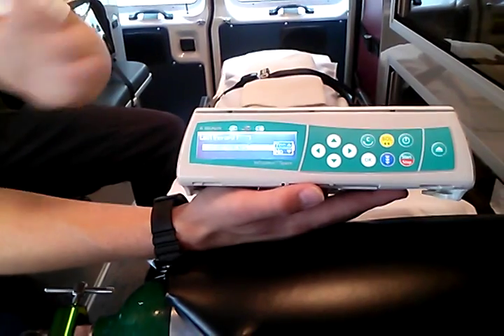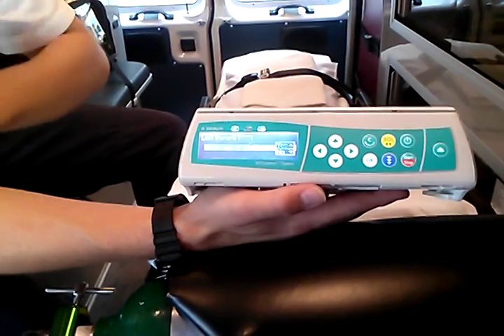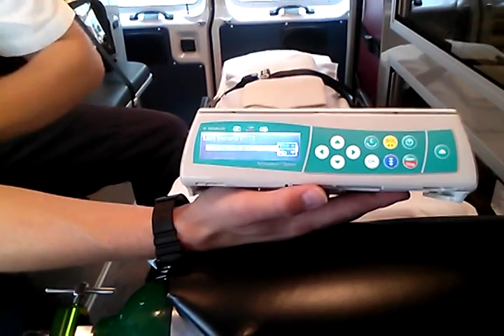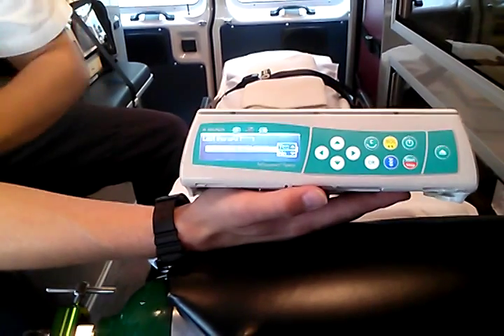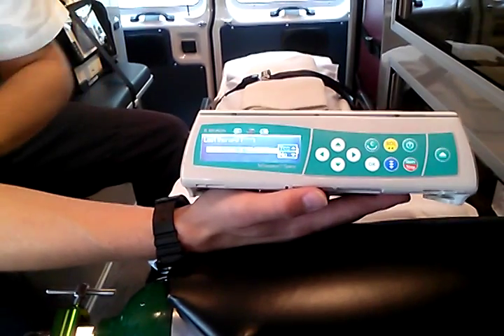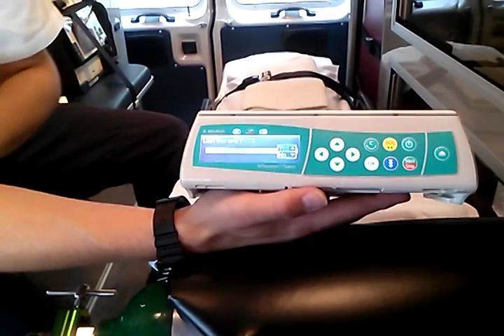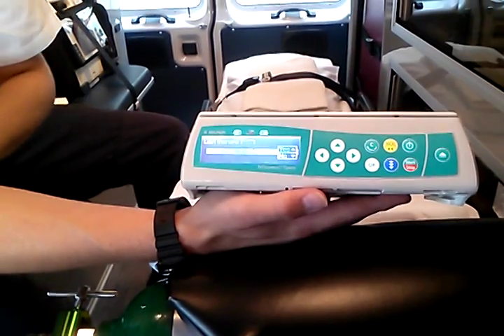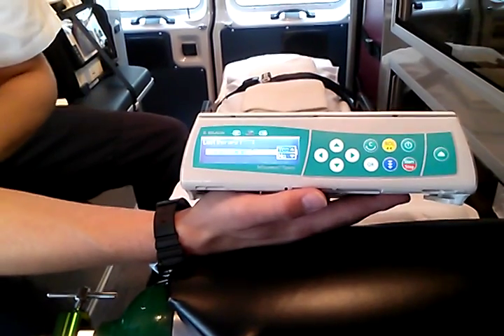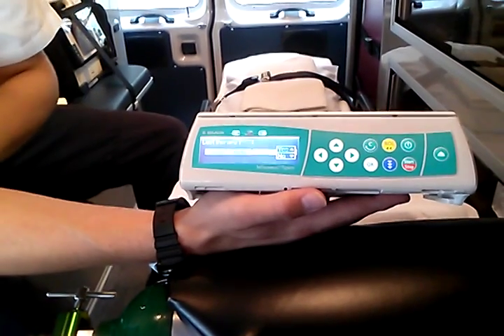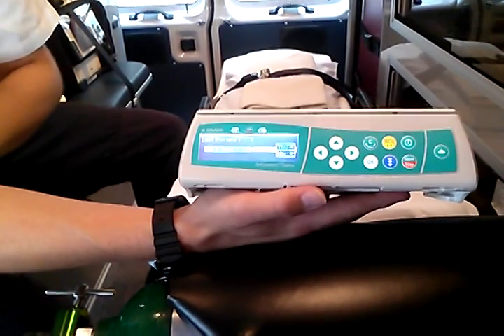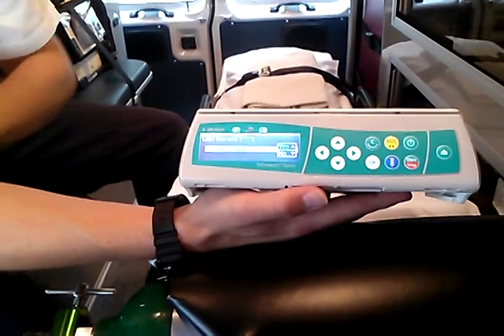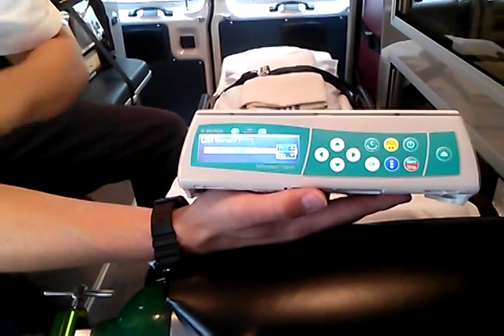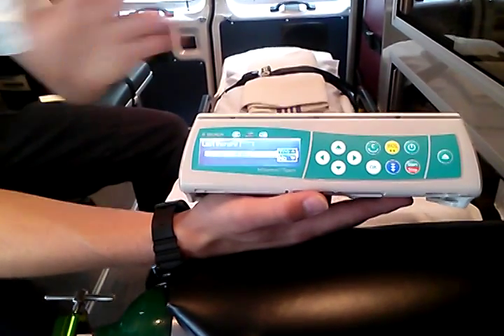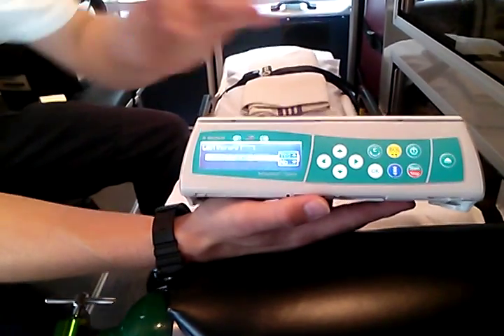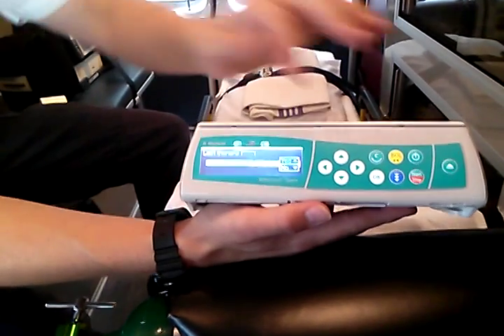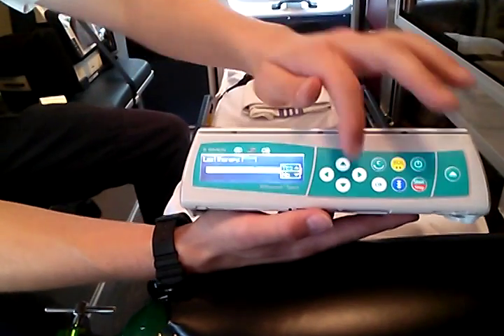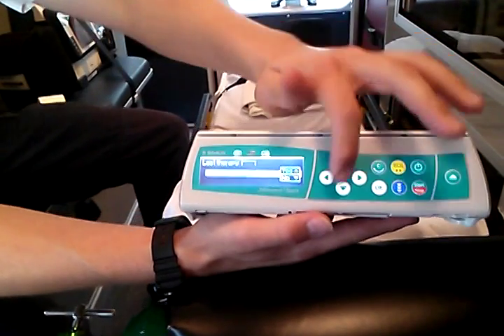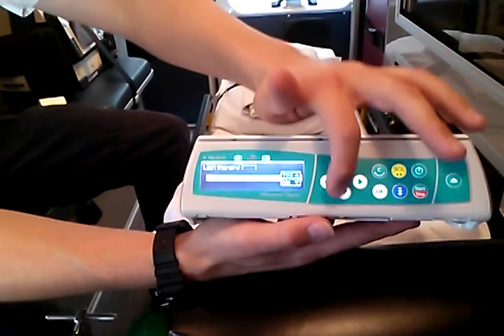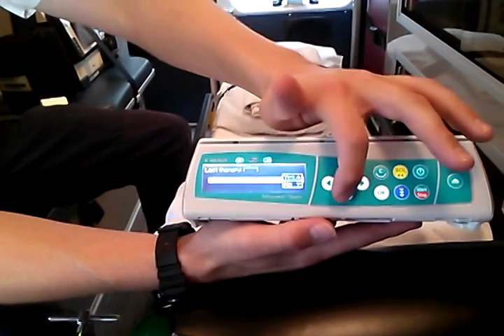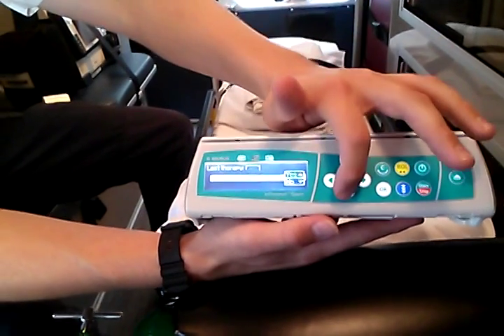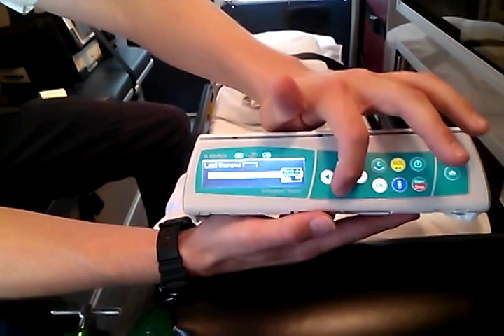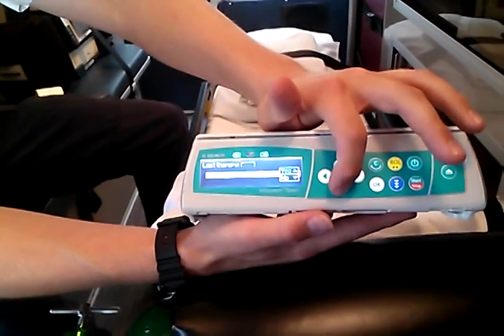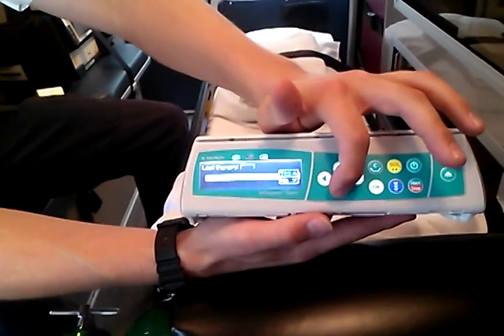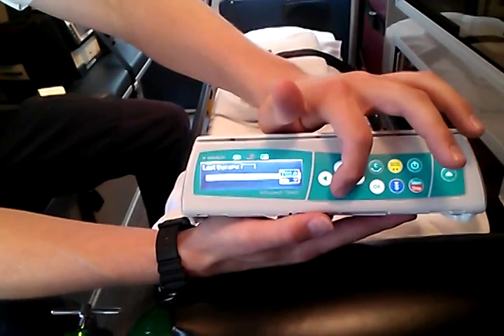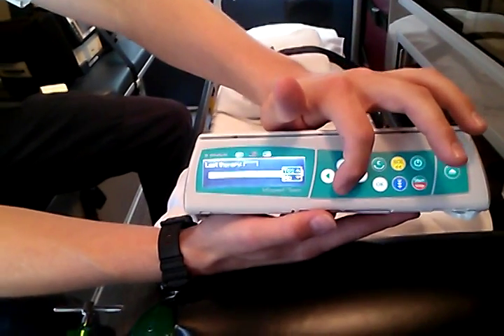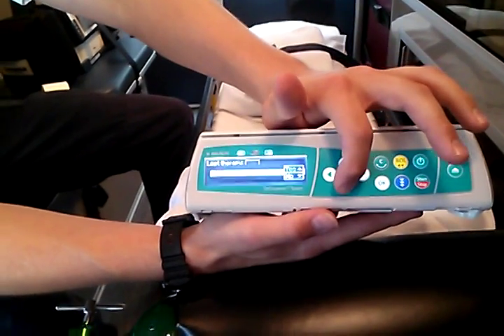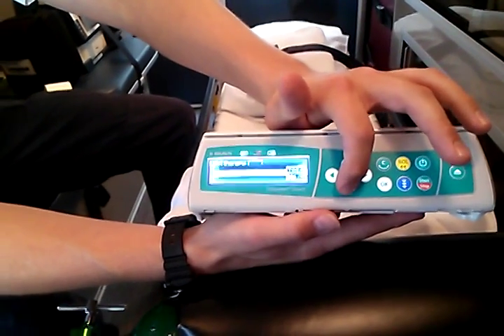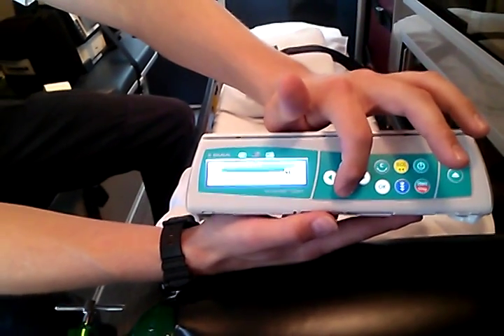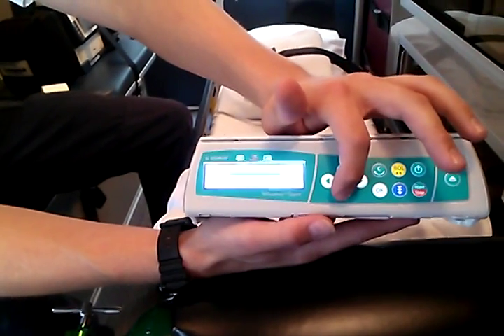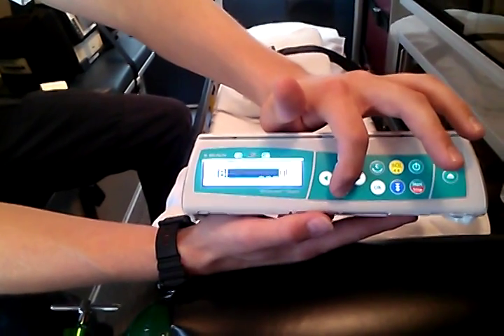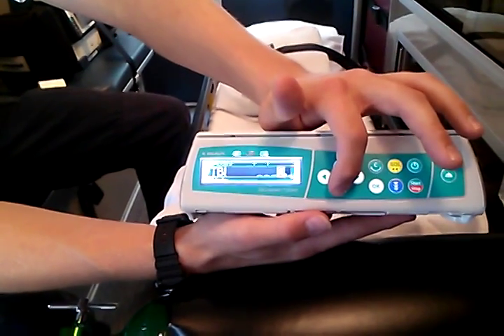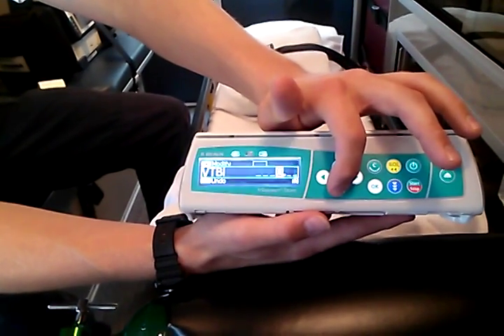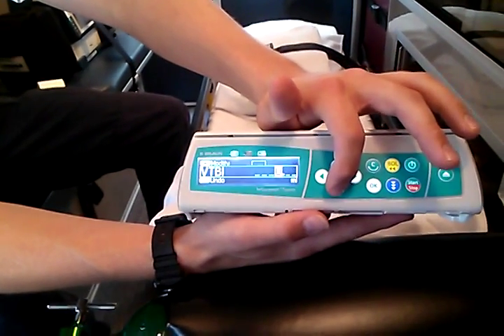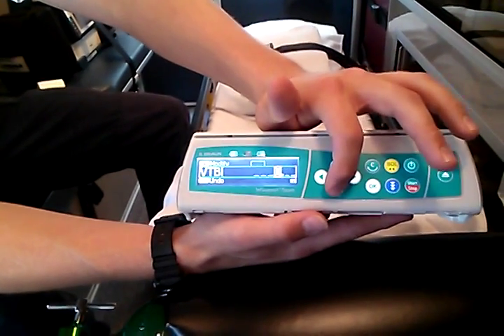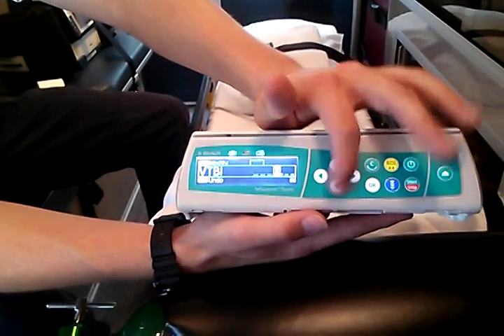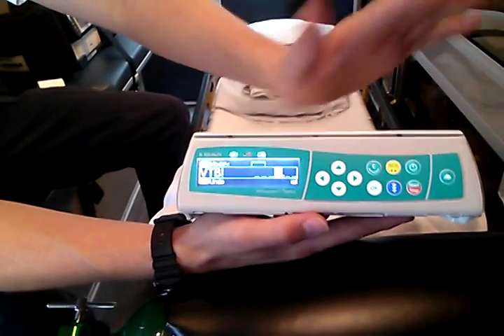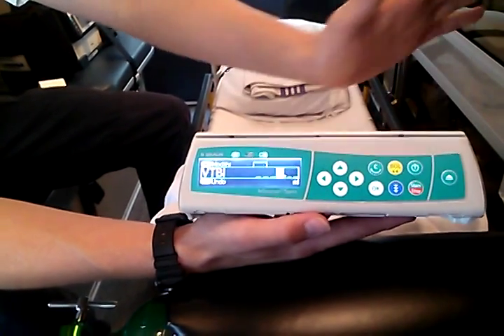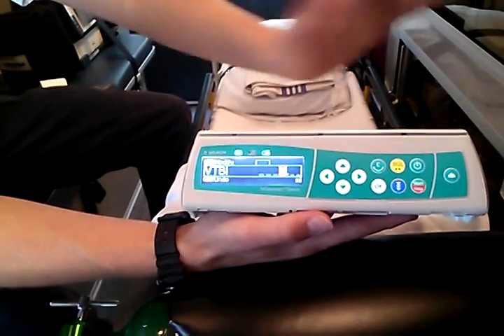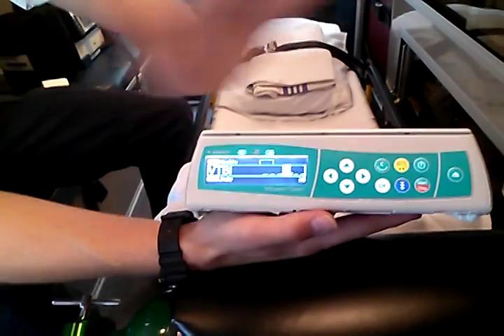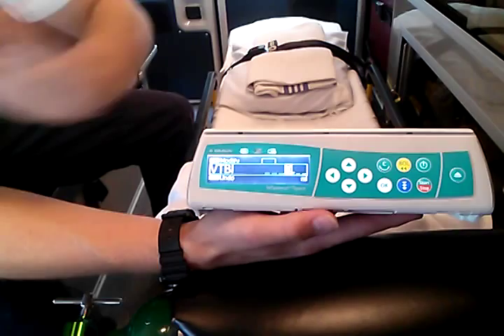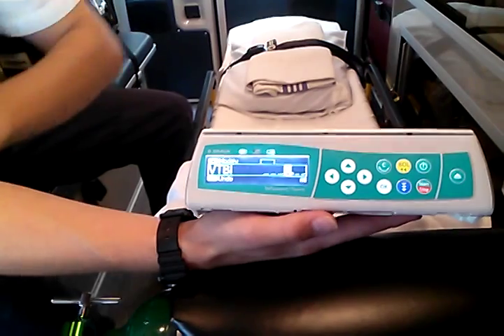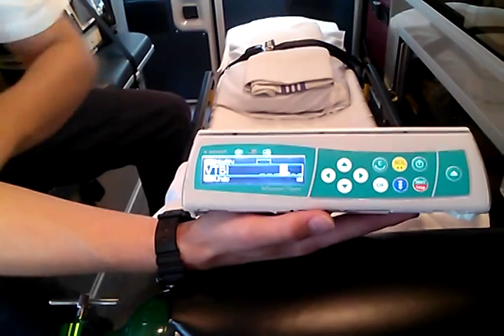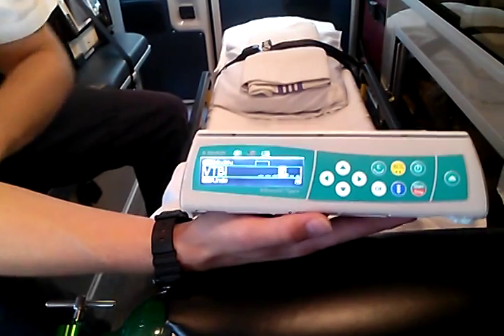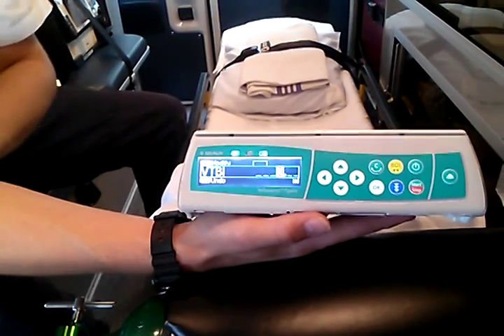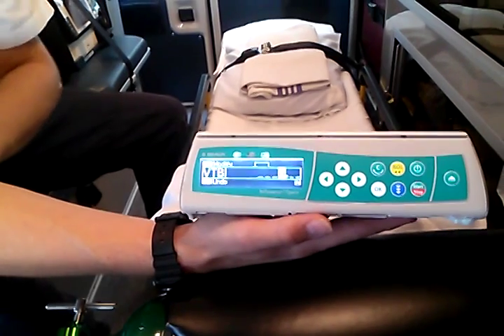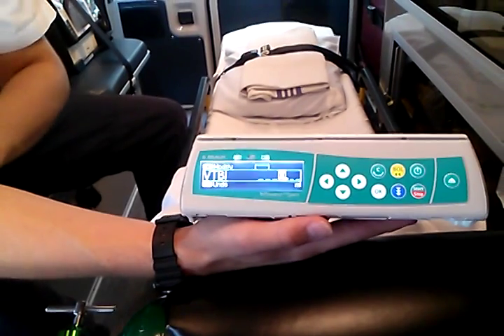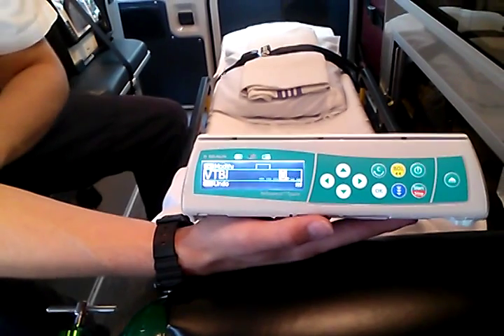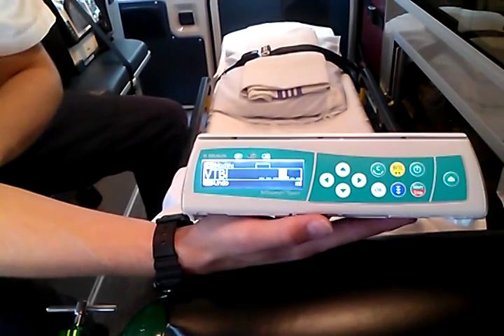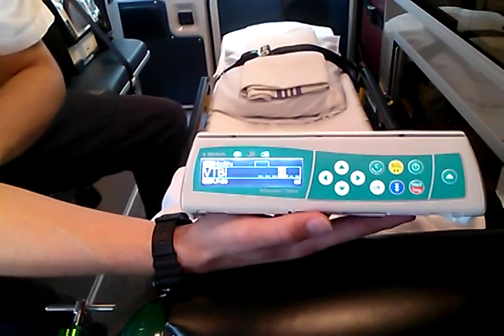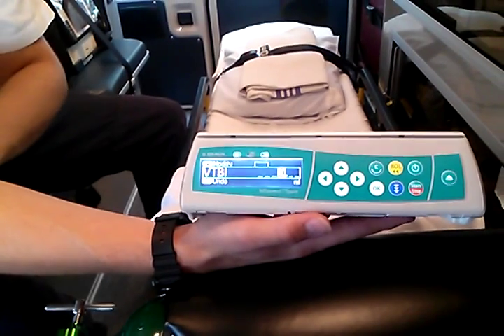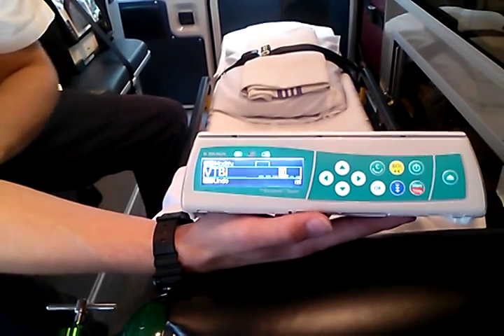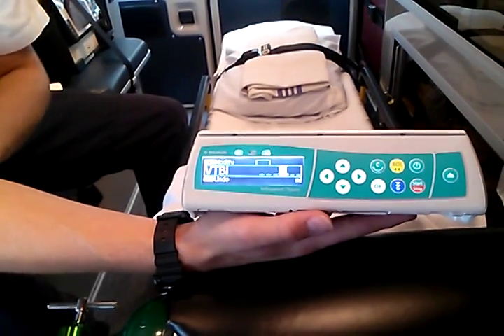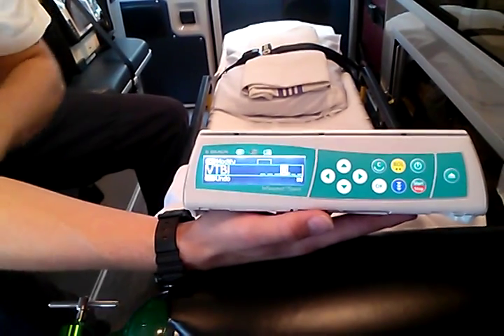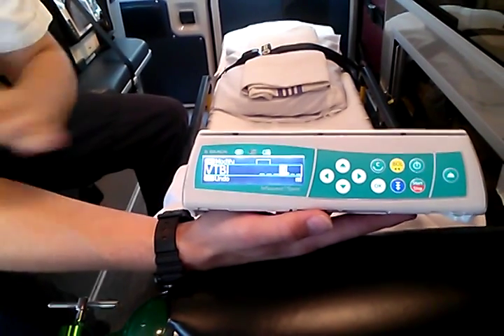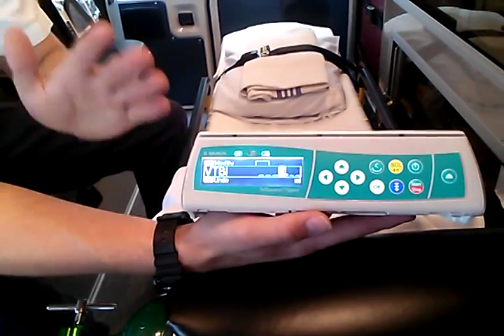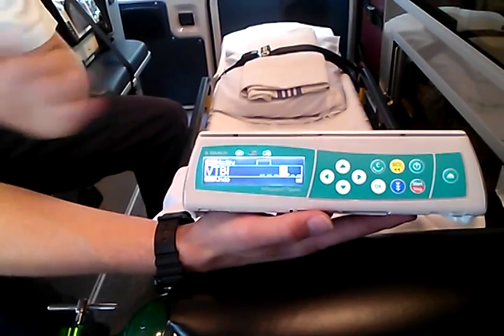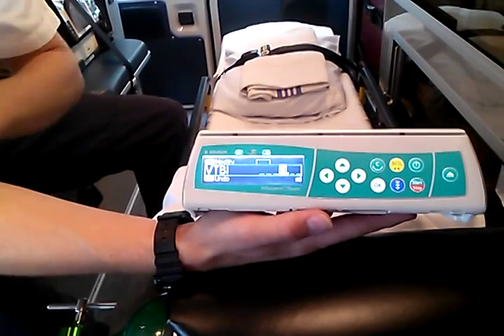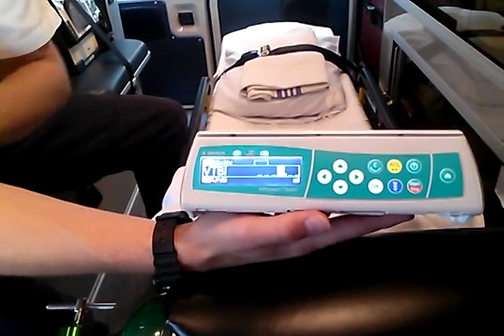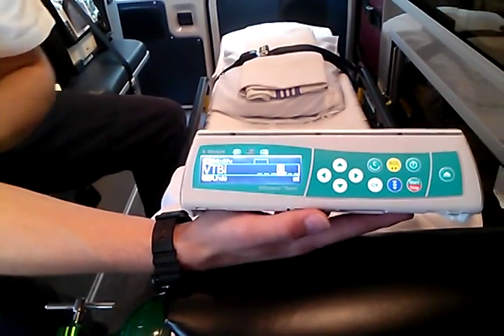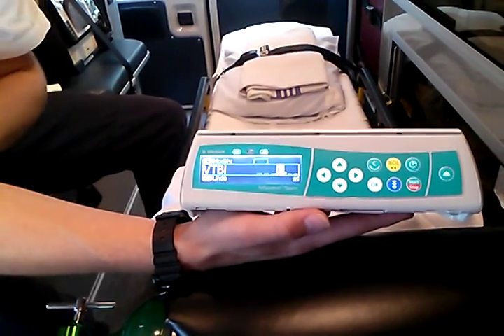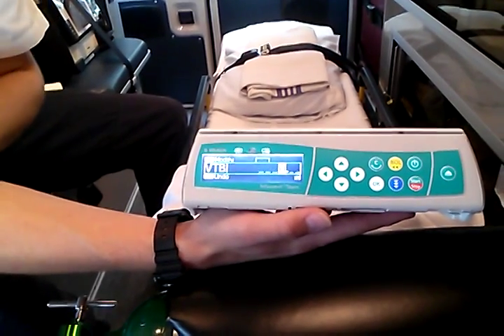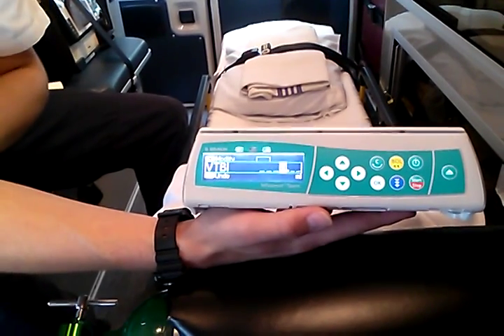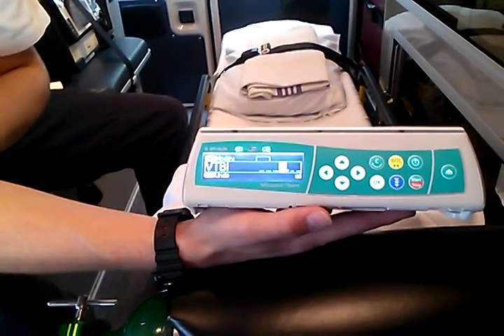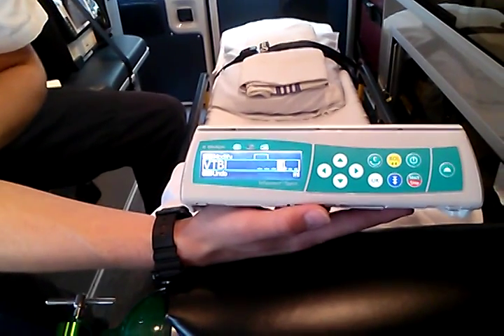It'll ask if you want to use the last therapy — we're going to hit no. Some pumps will also ask if you want to use the drug library. That is not necessary to do.